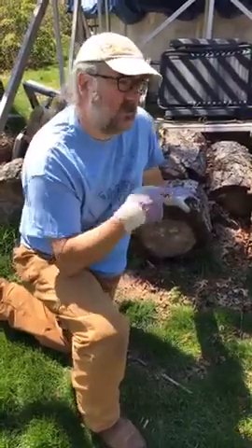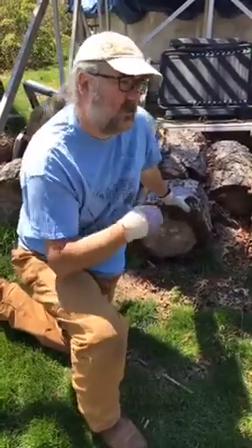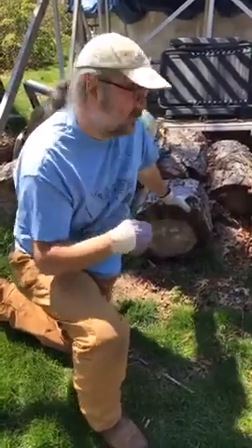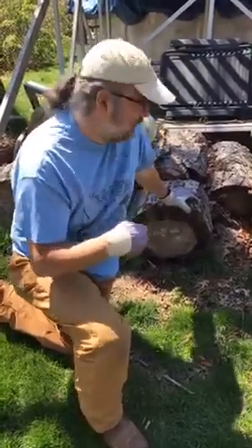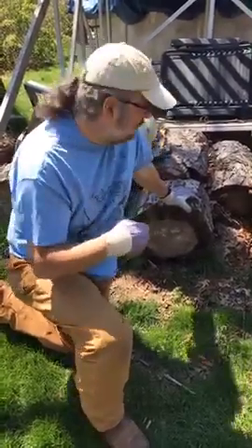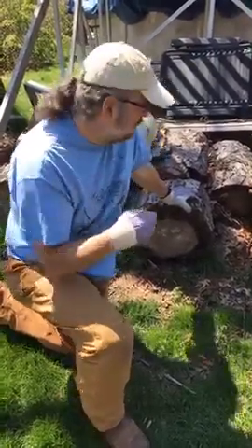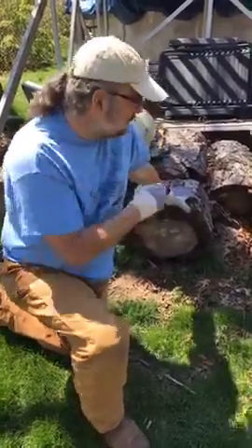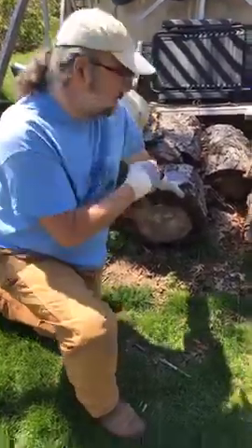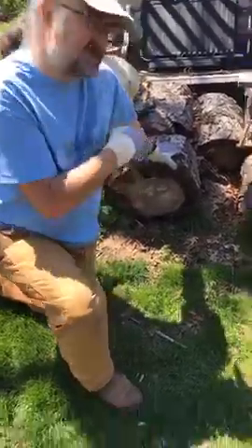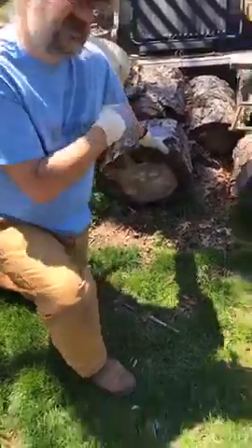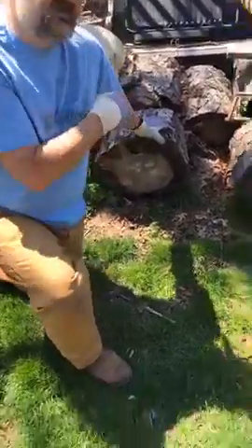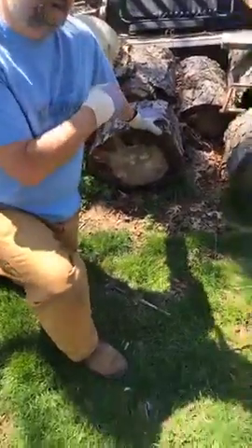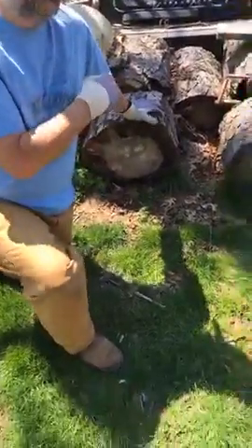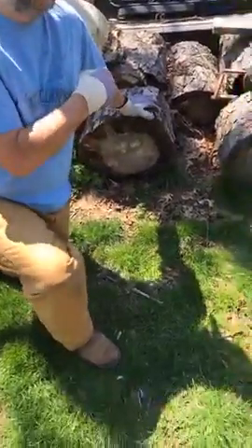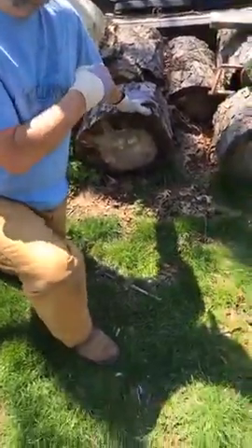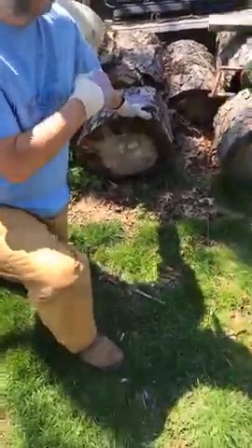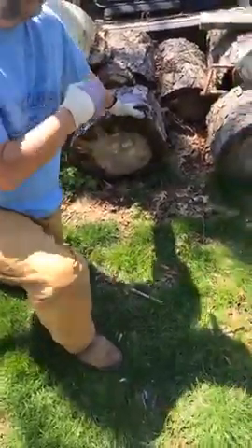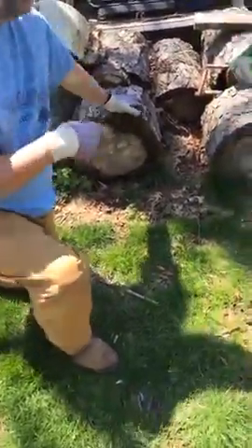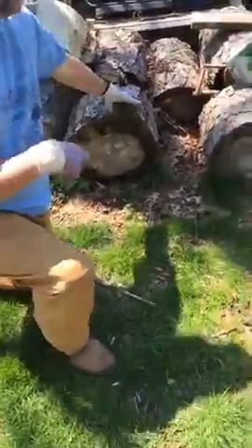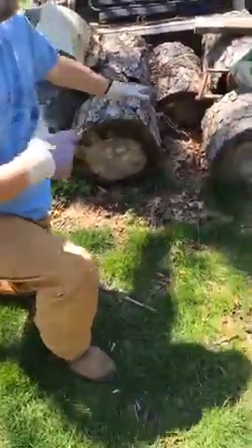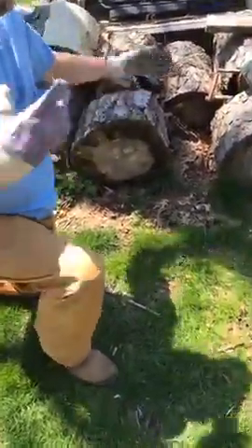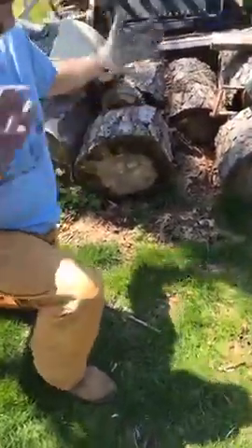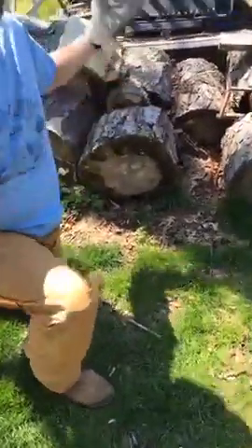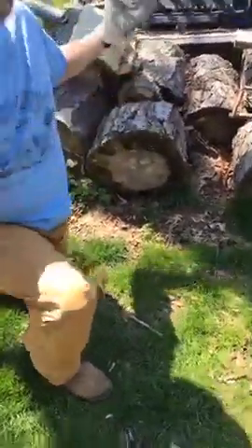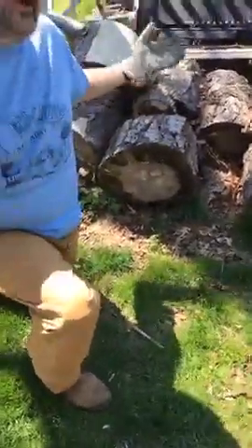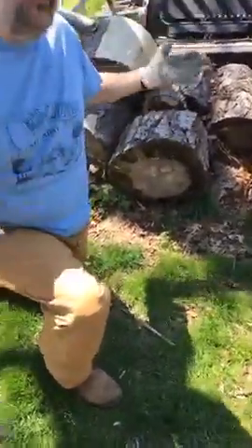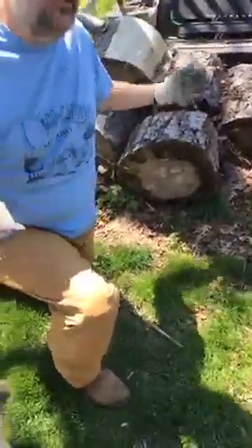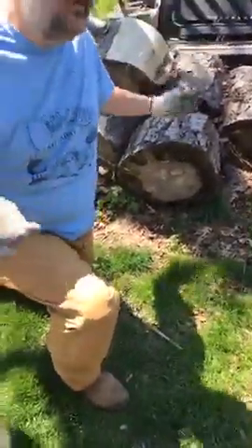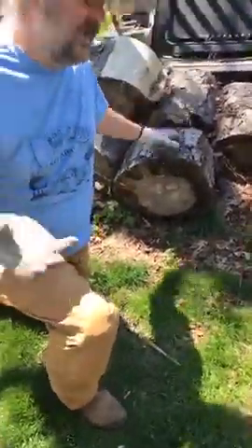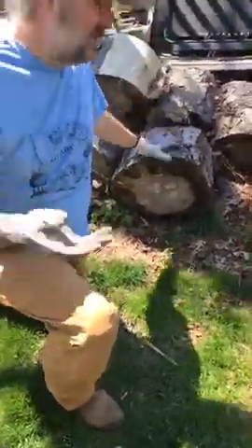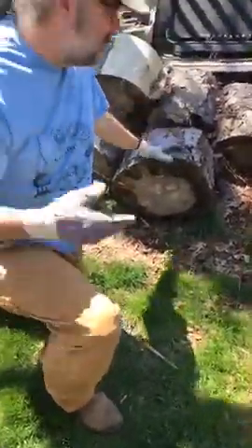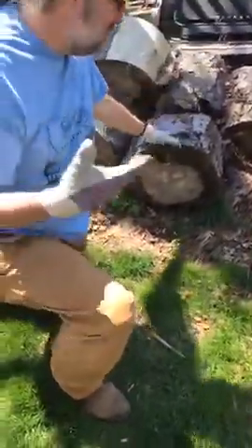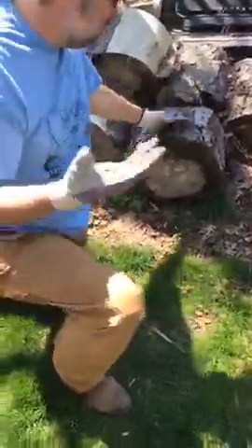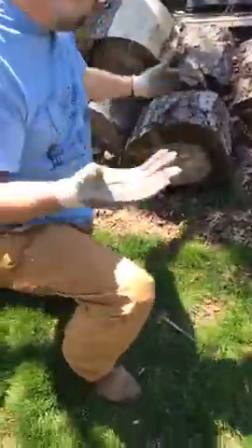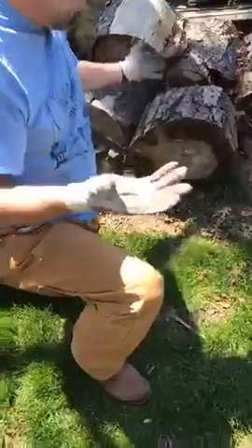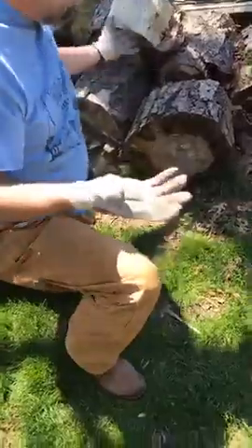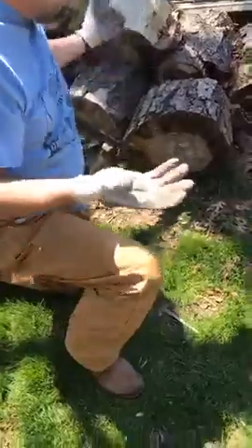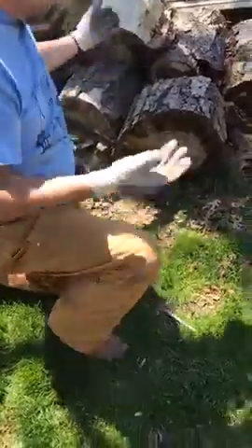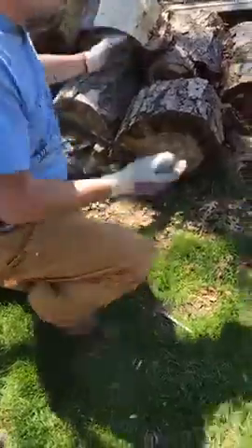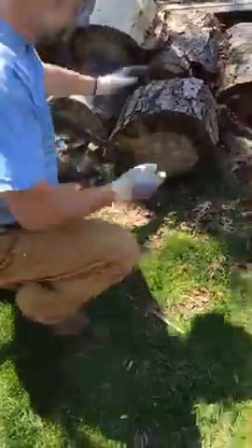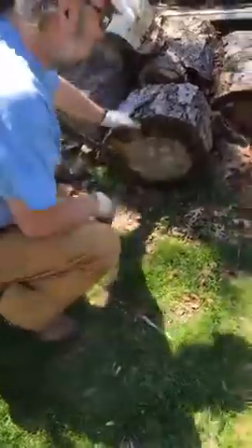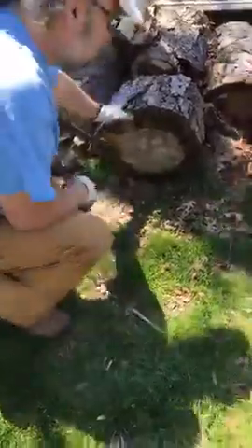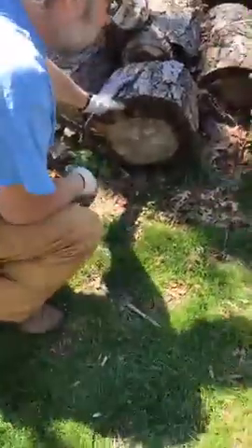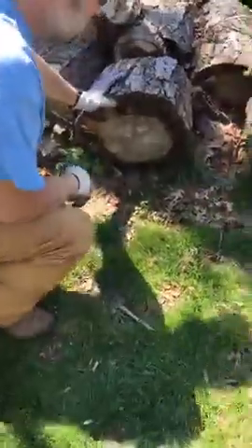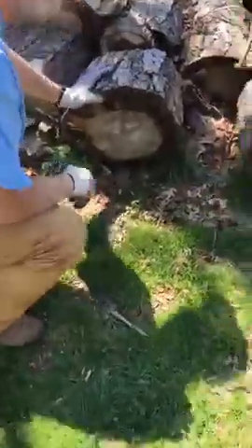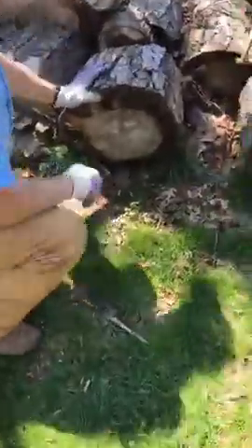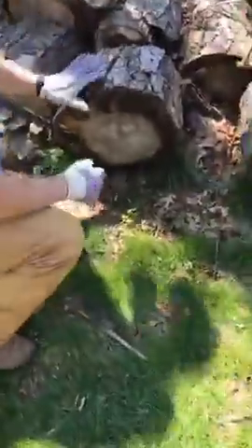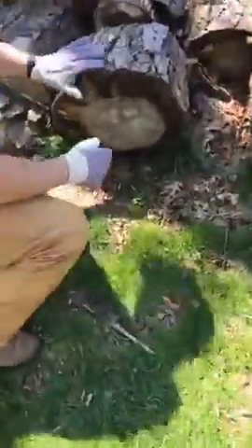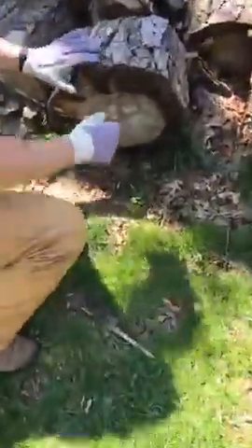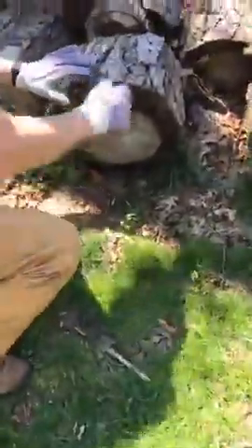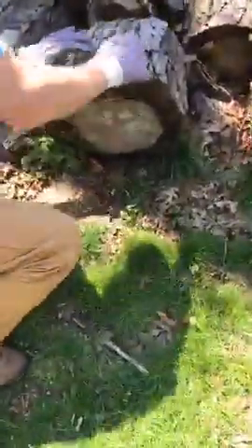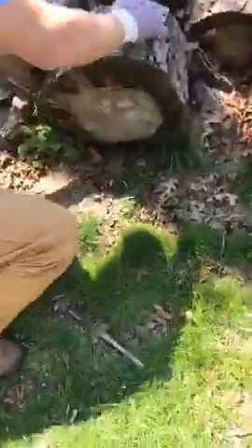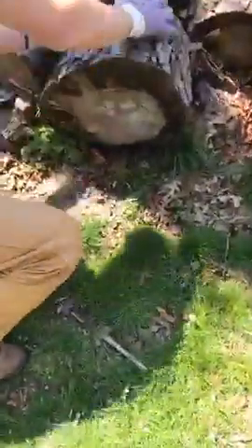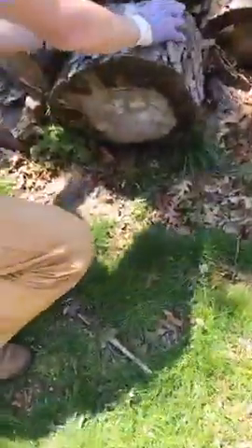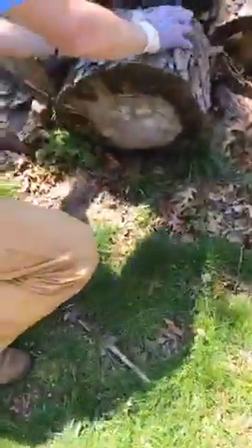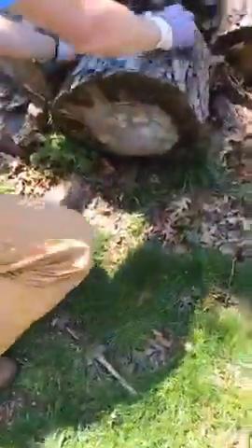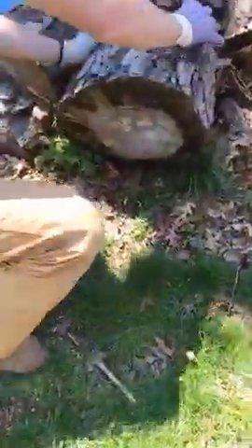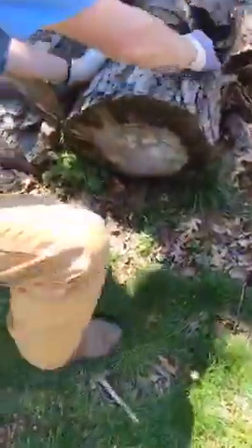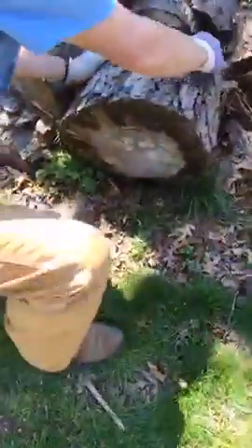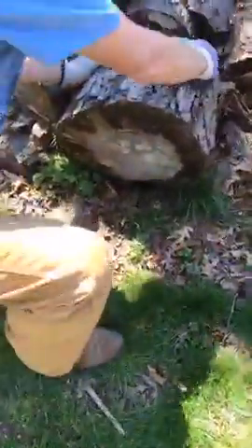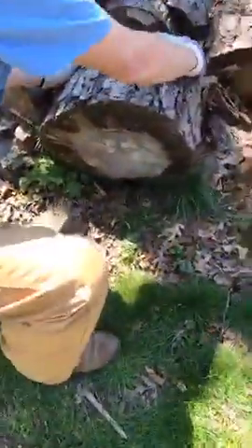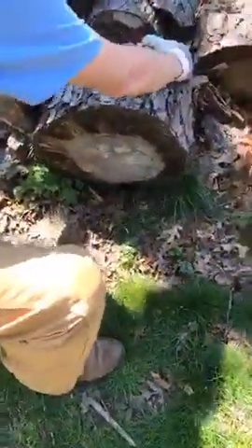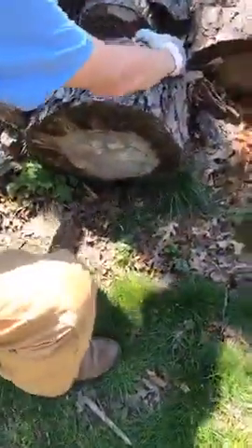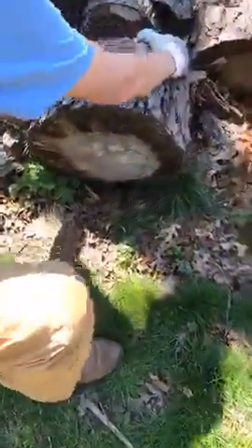So what we're going to do is roll this log and maybe we'll find something. Maybe we won't. Who knows? We'll see in a minute or so.